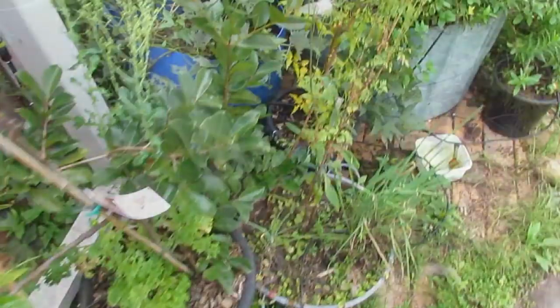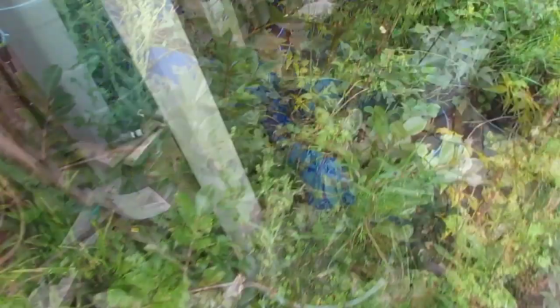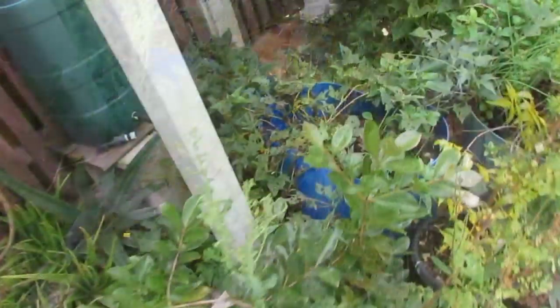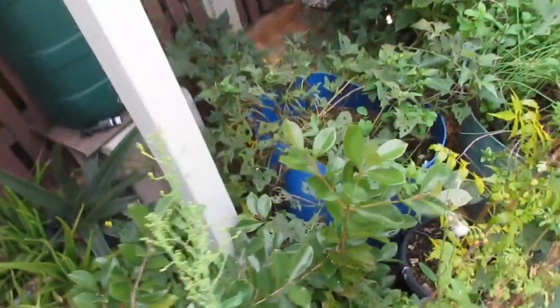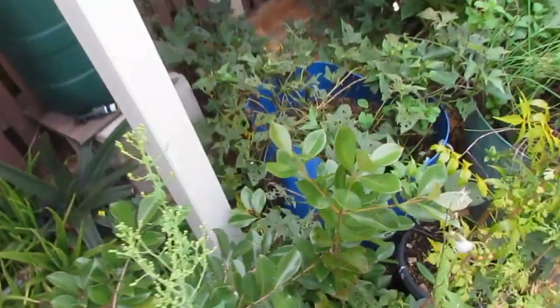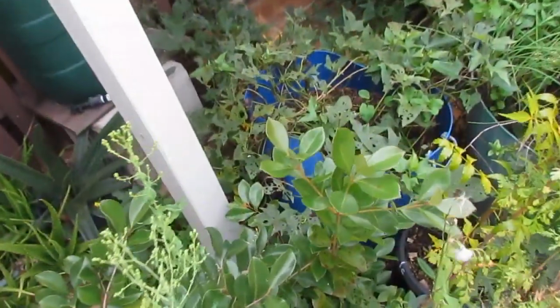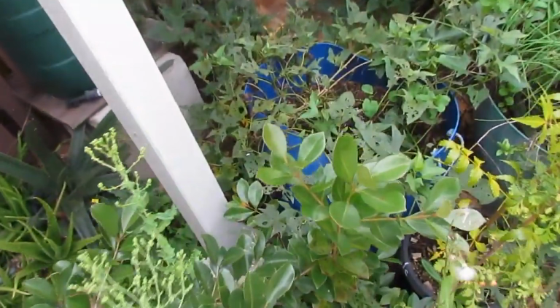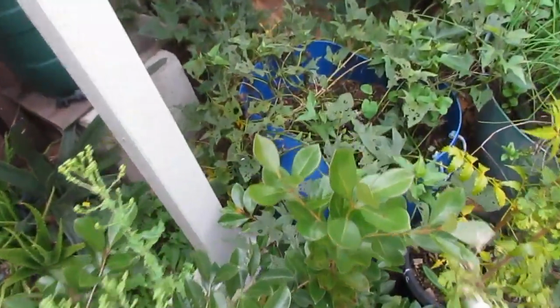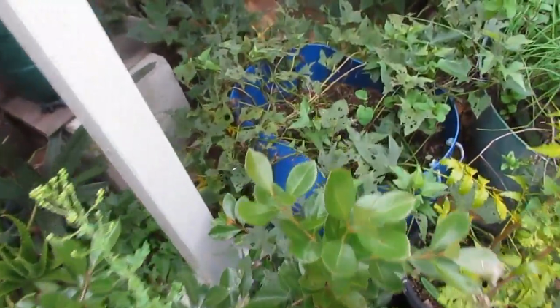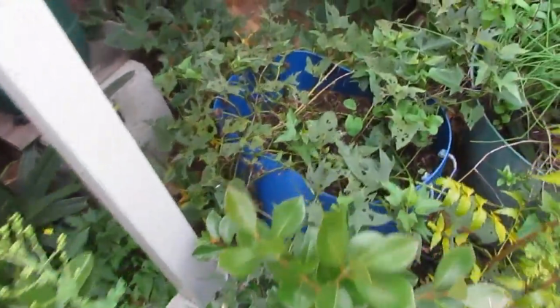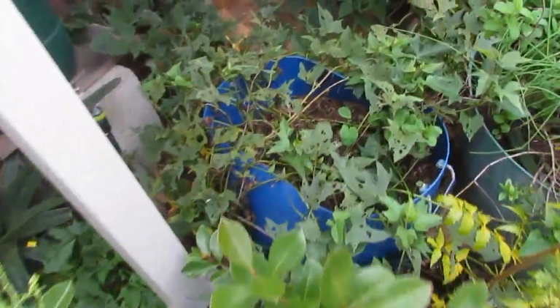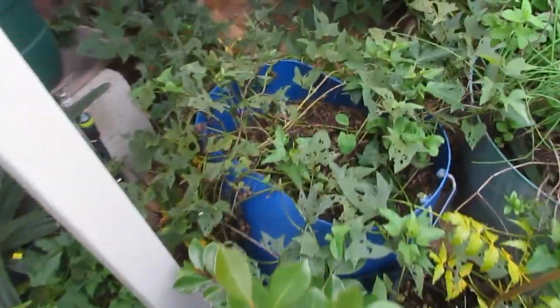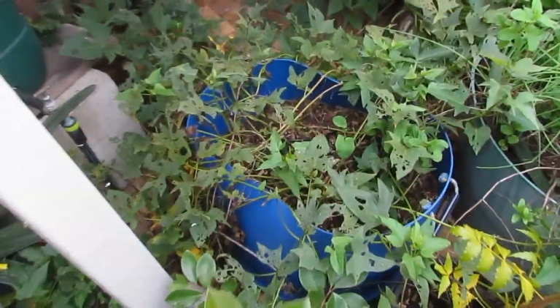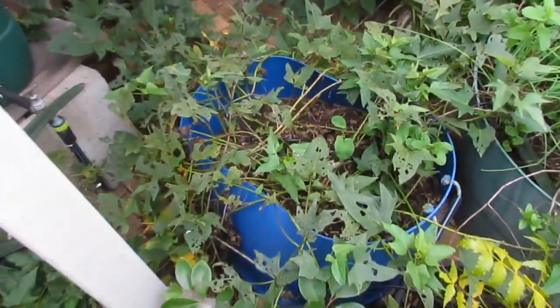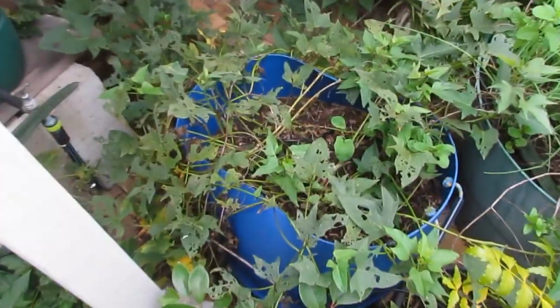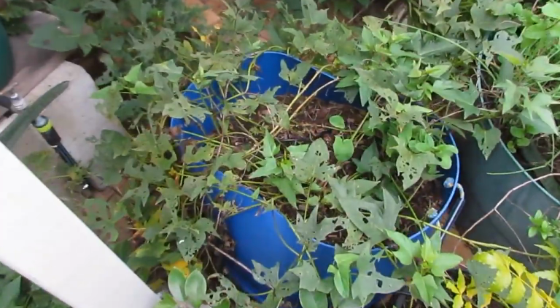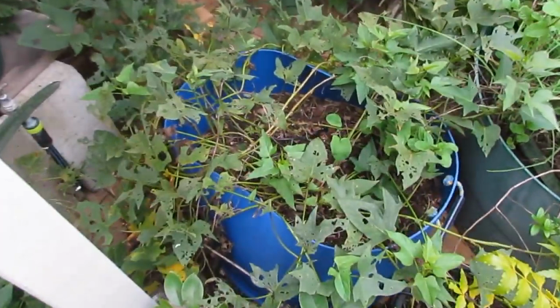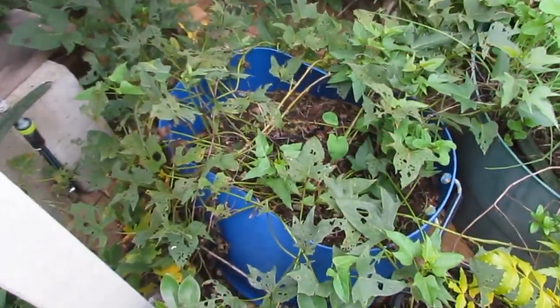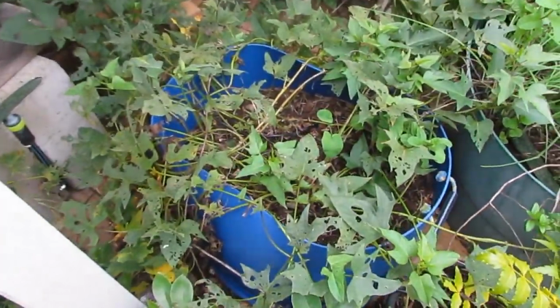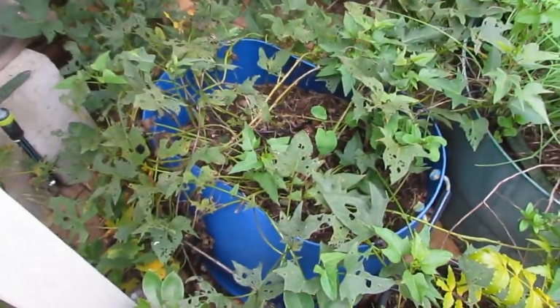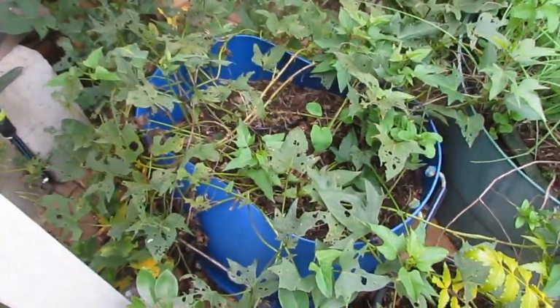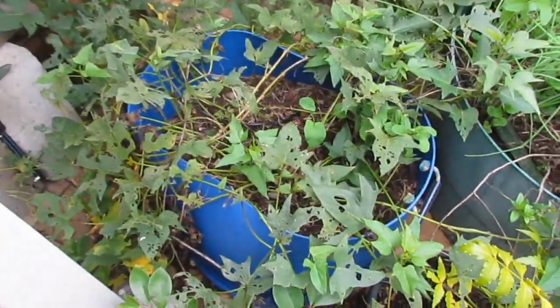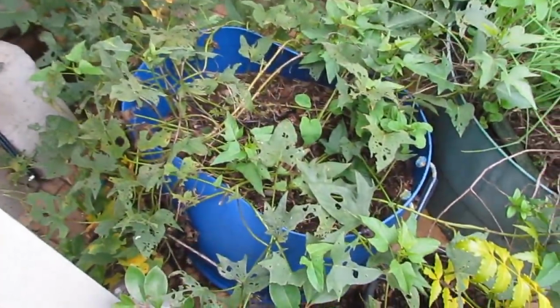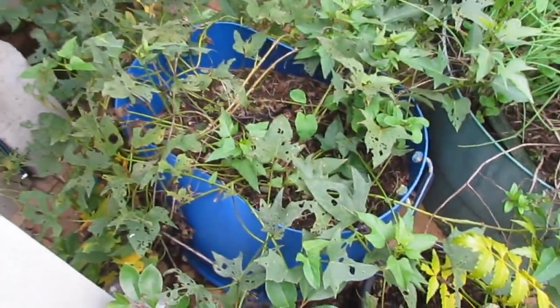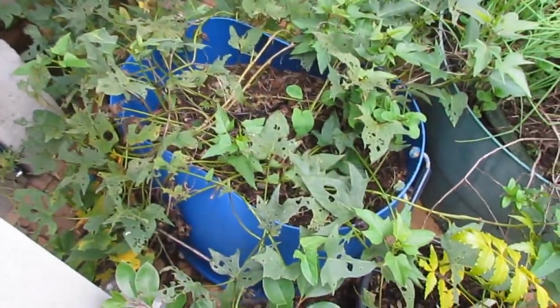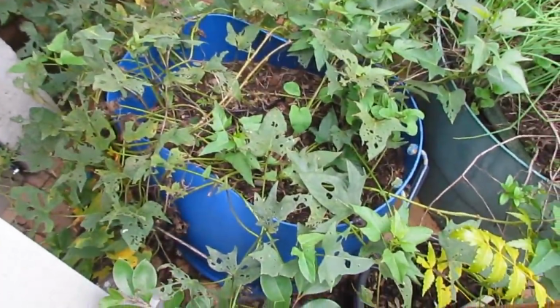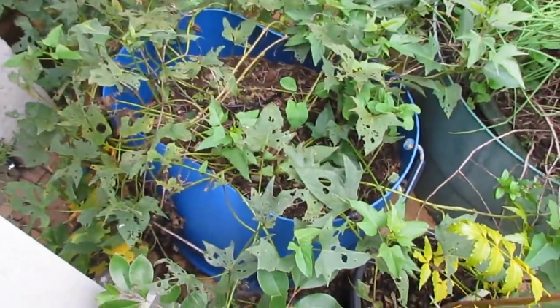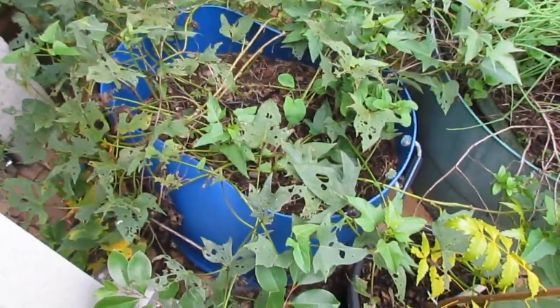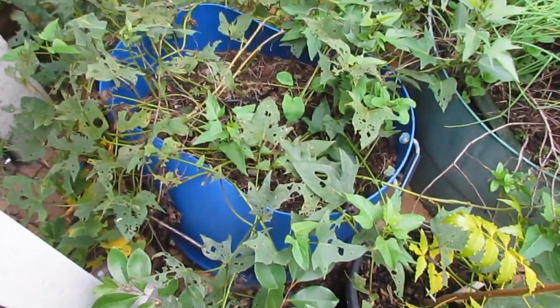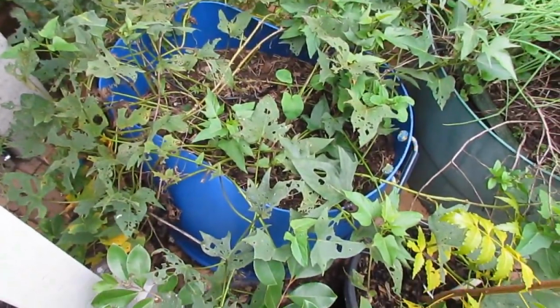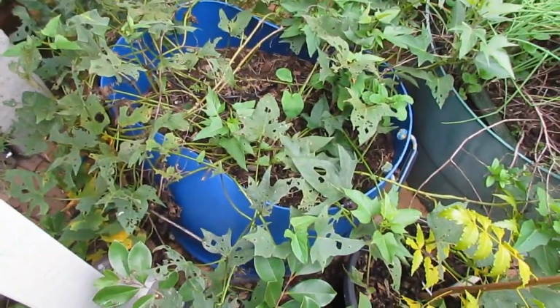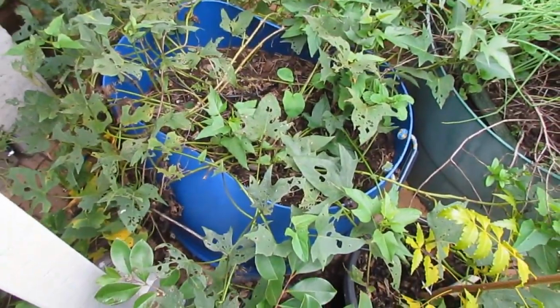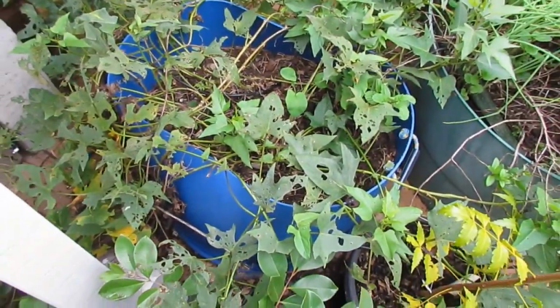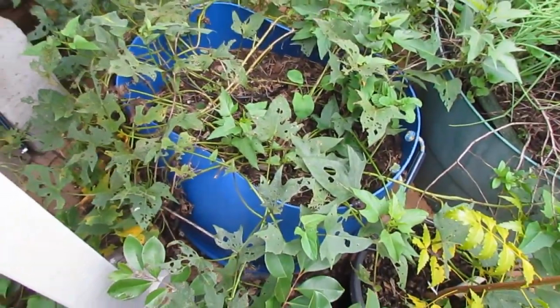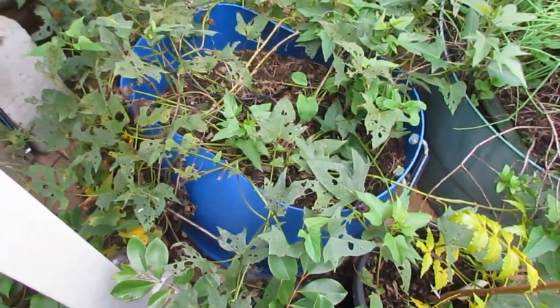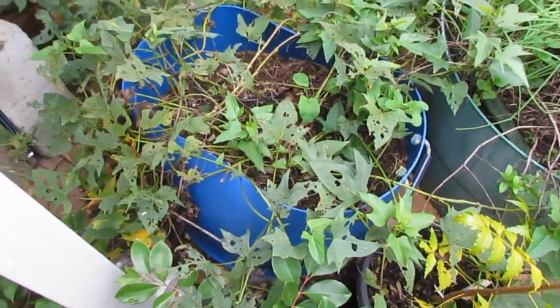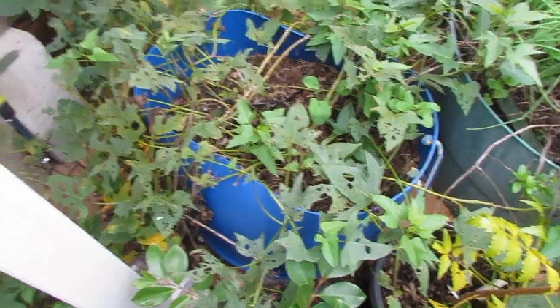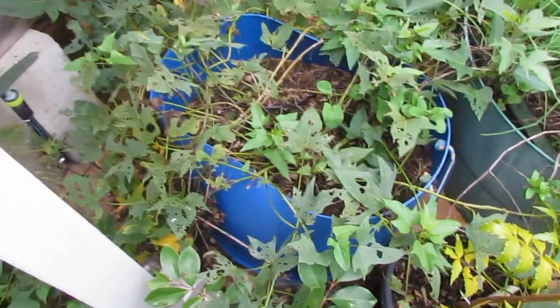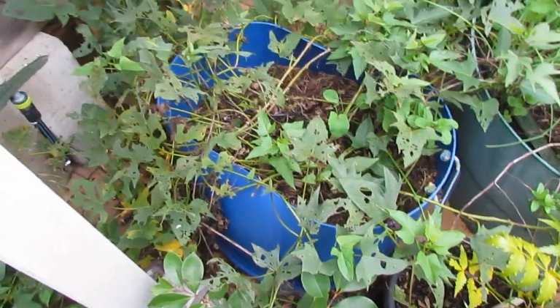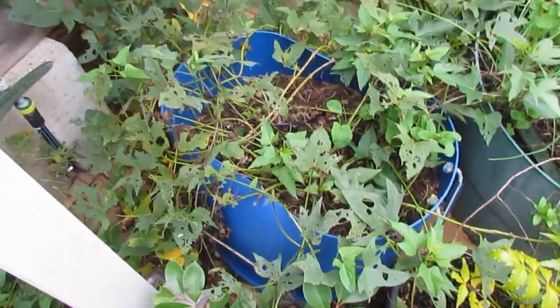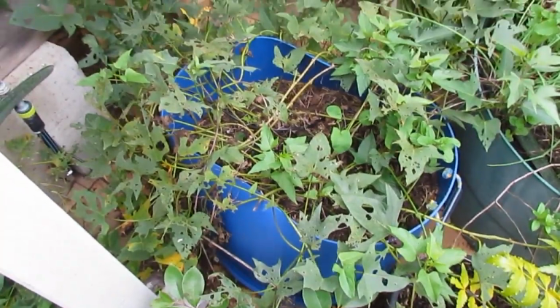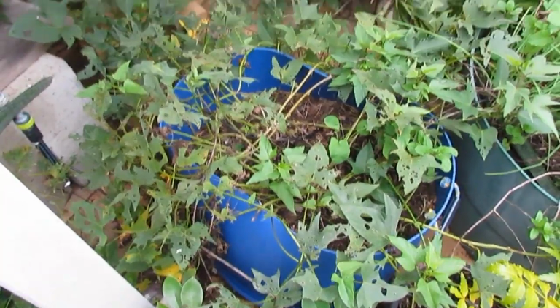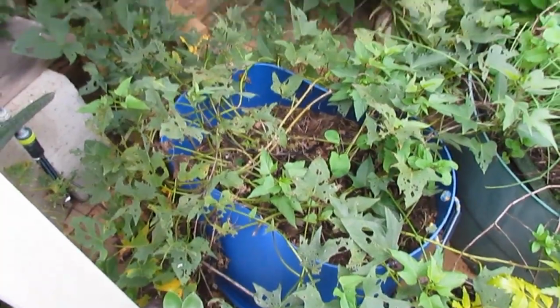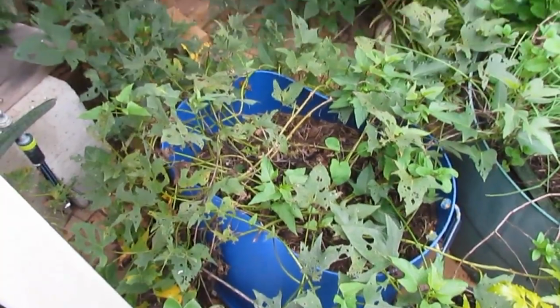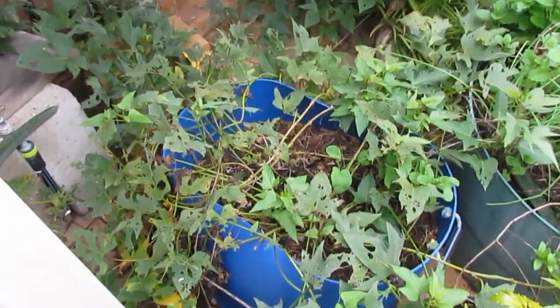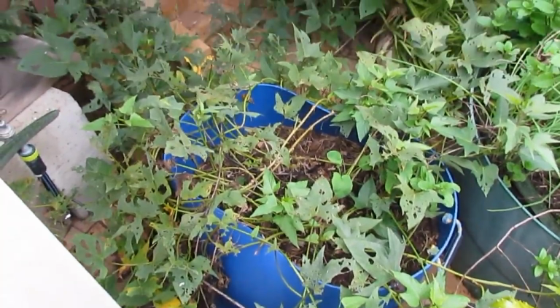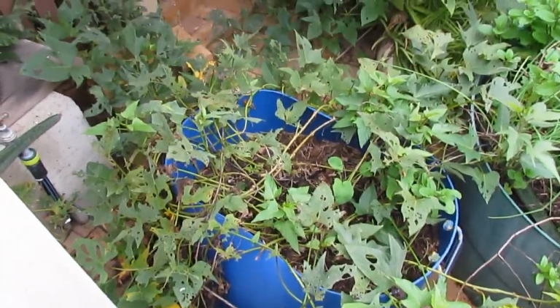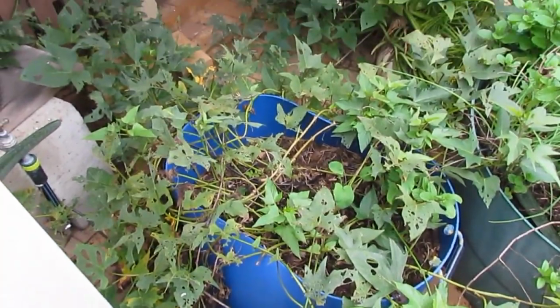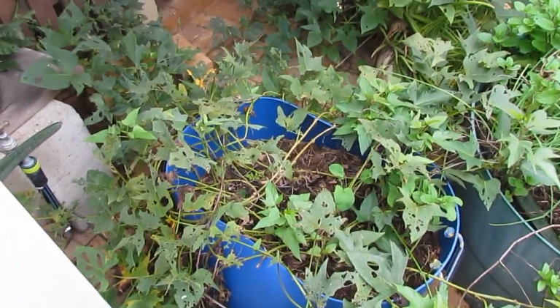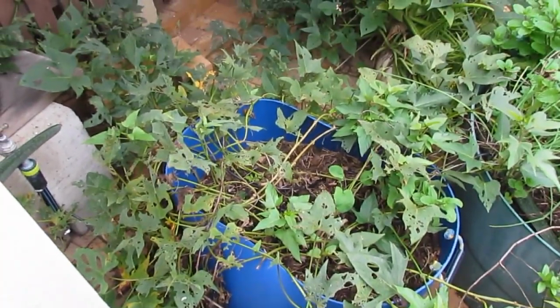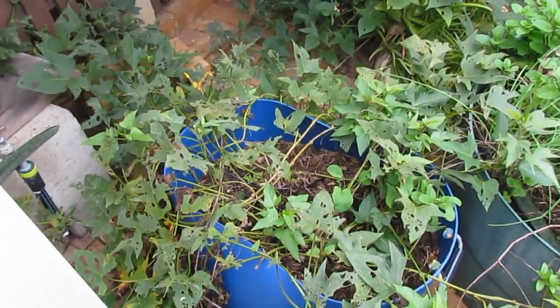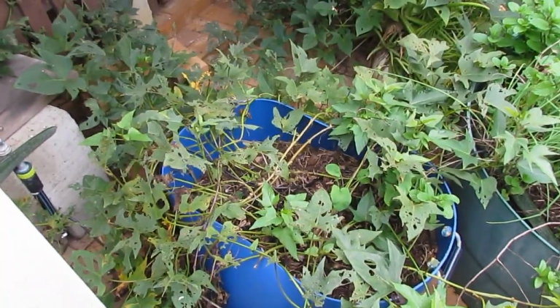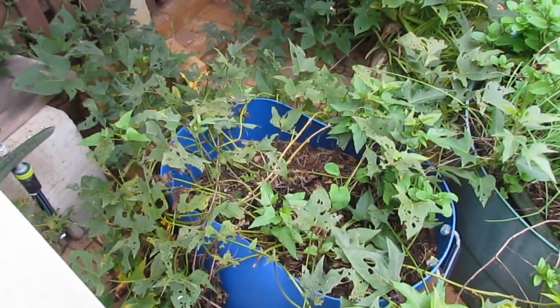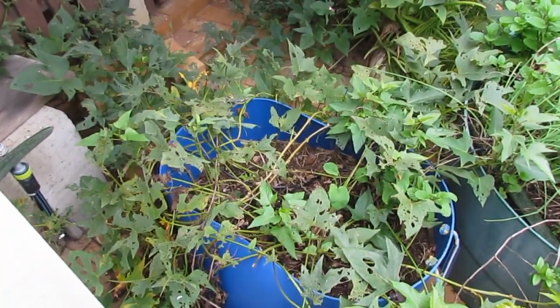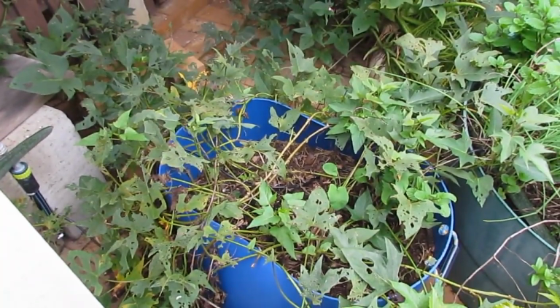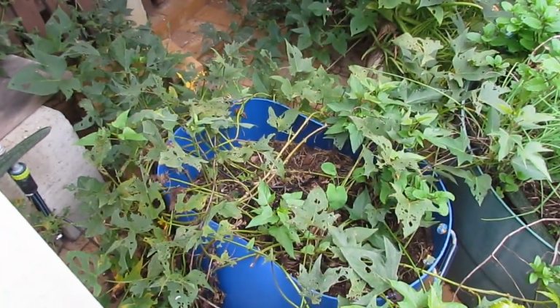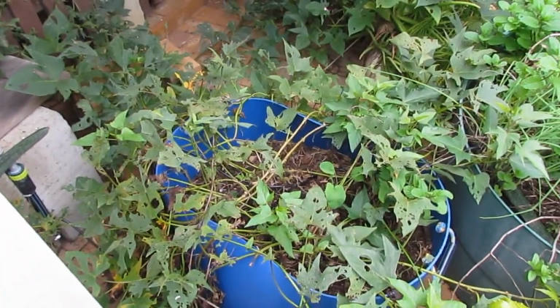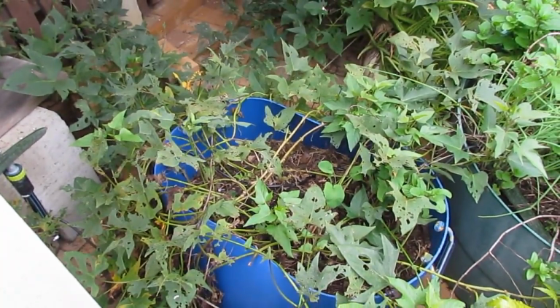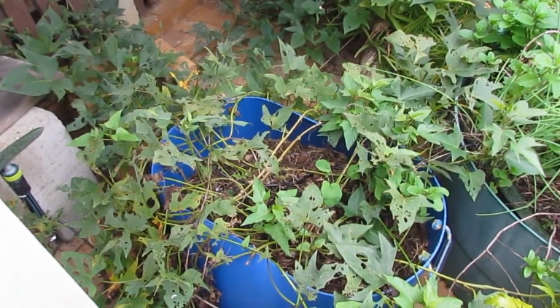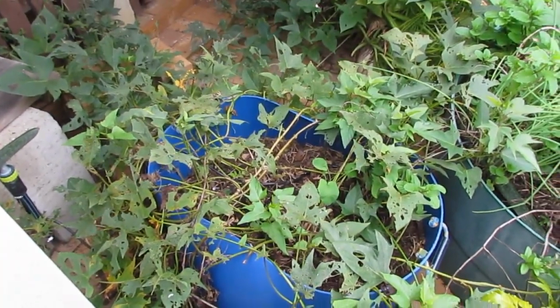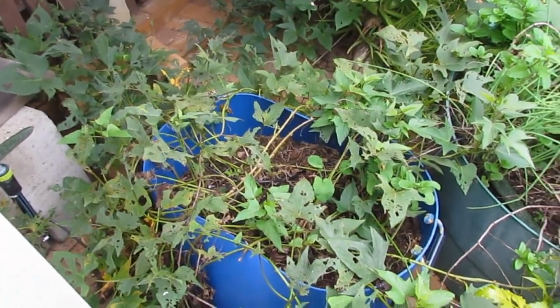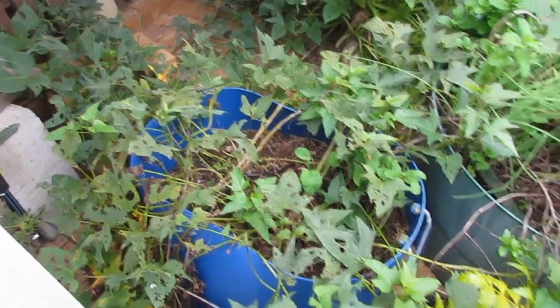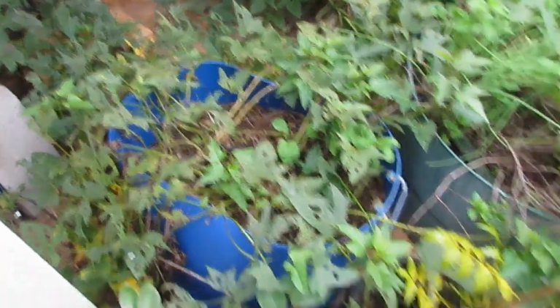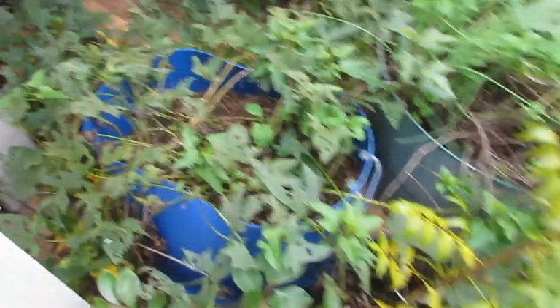Over the back here, this purple flesh sweet potato really does need to be harvested. It probably could have been done a couple of months ago, so I'll have a go at doing that this week.